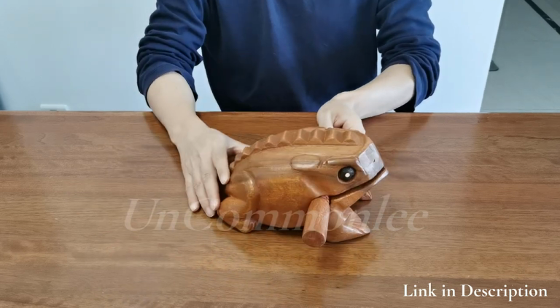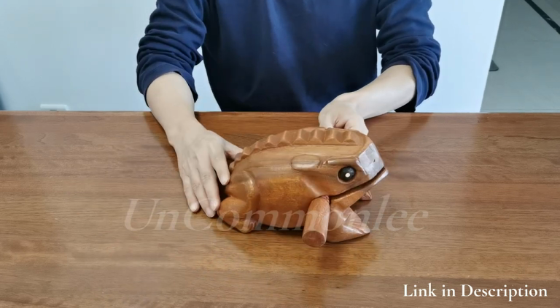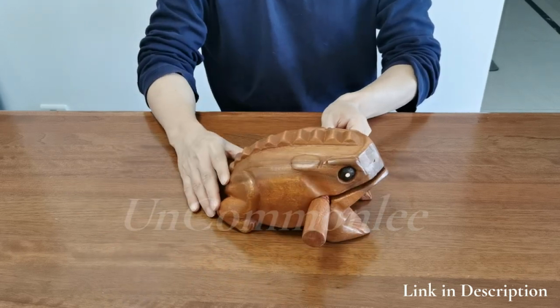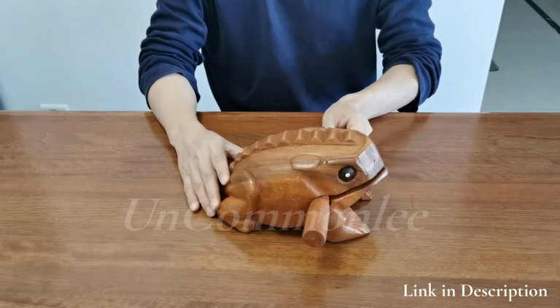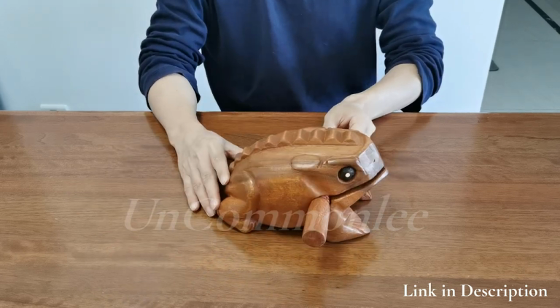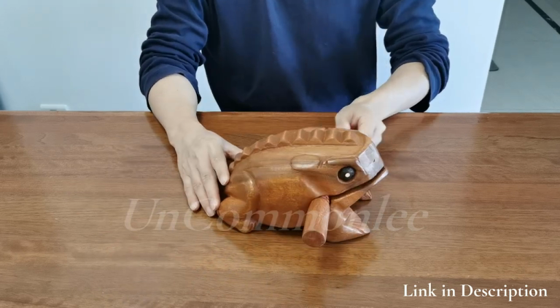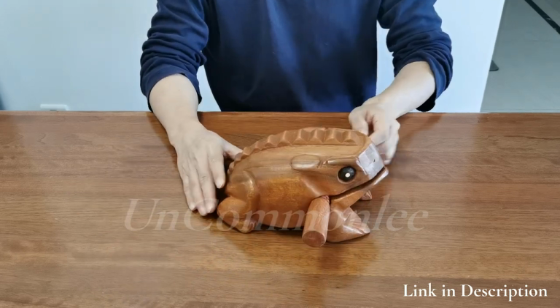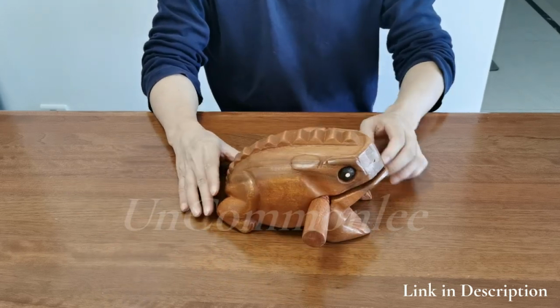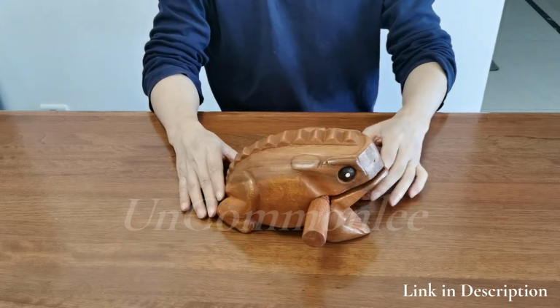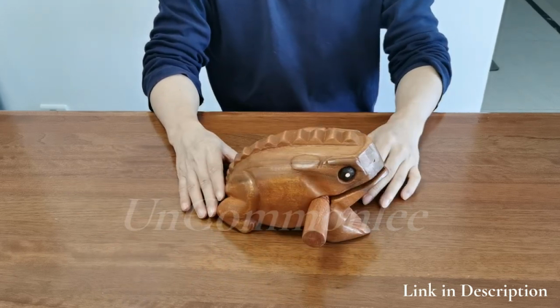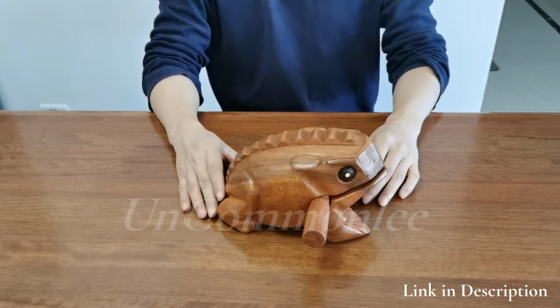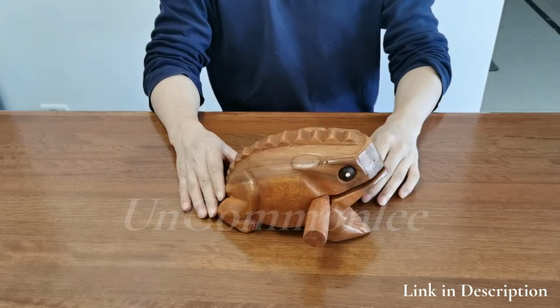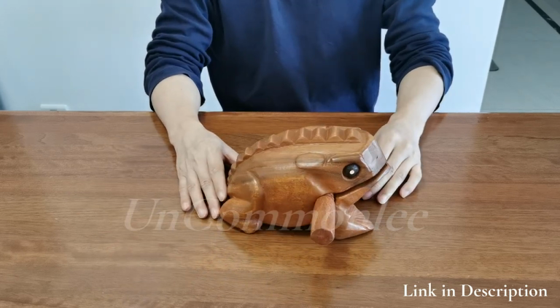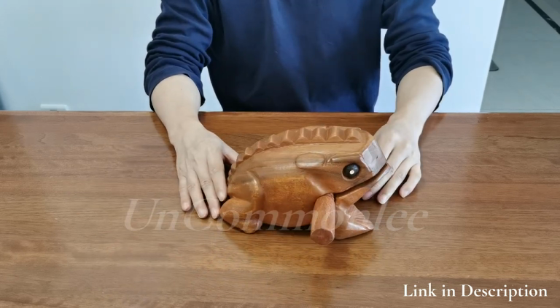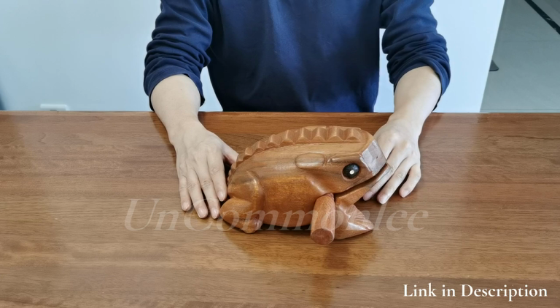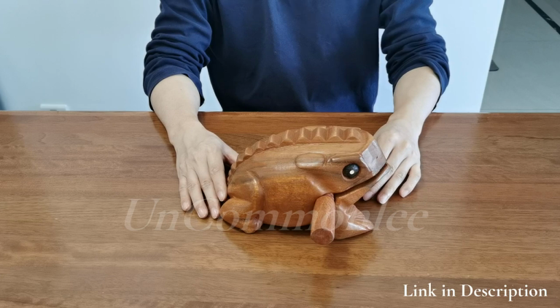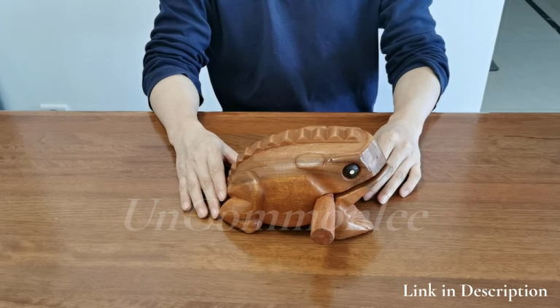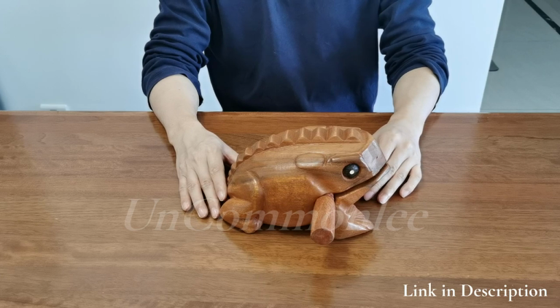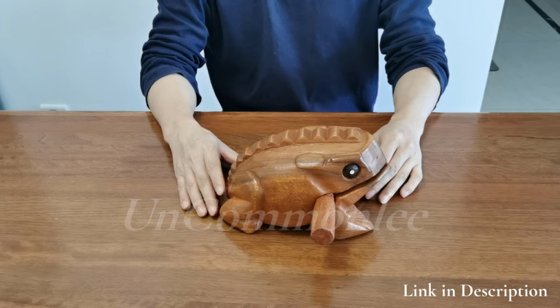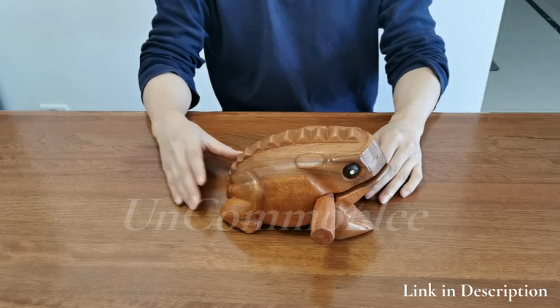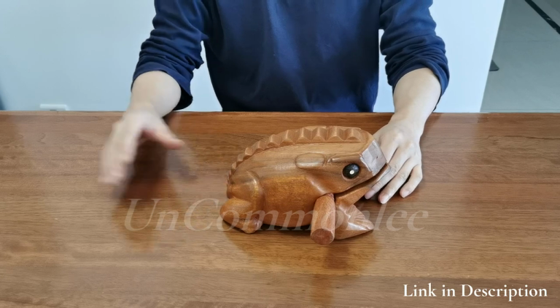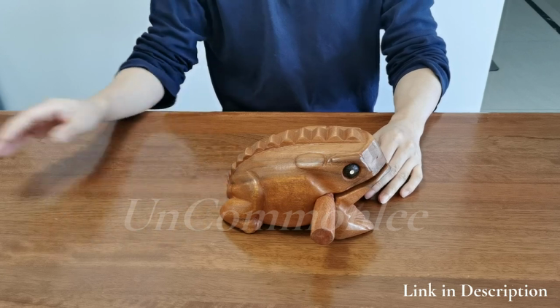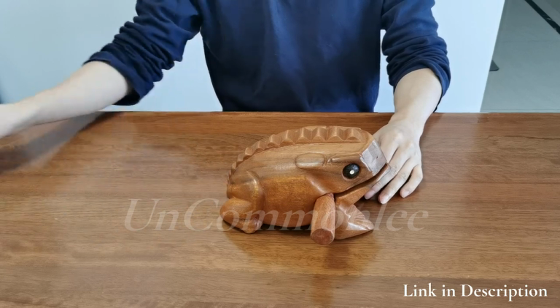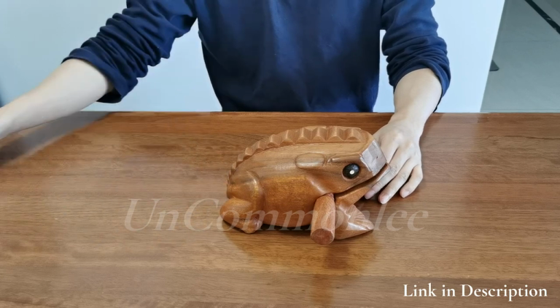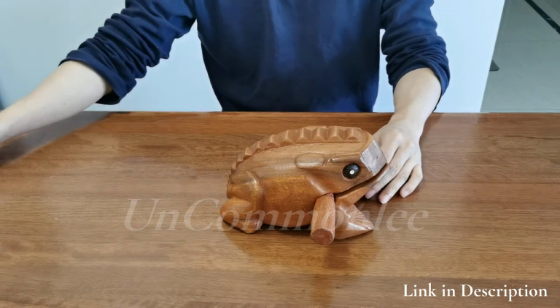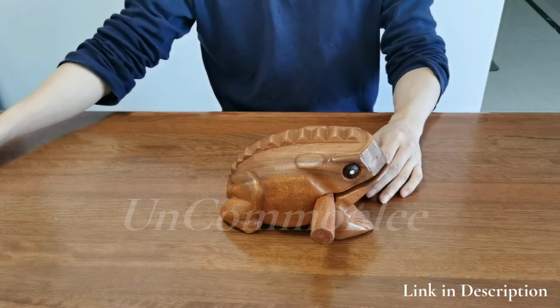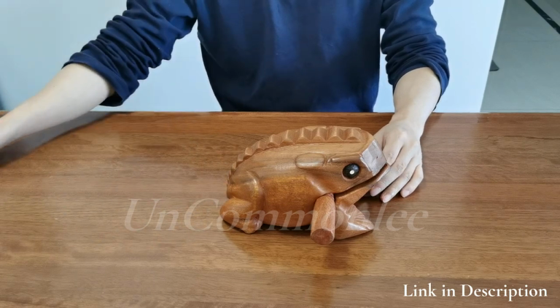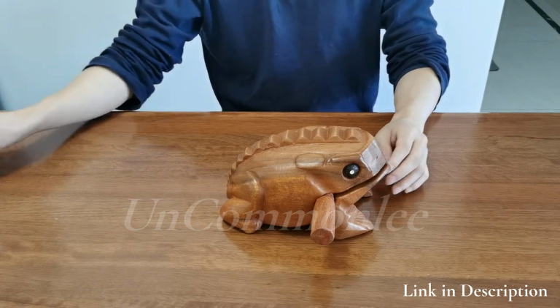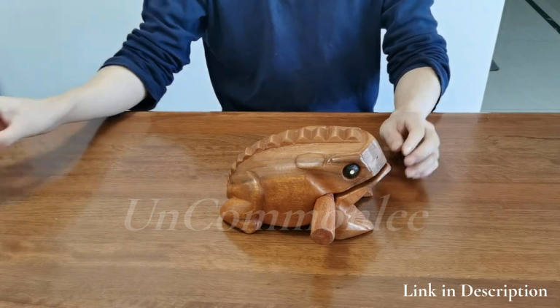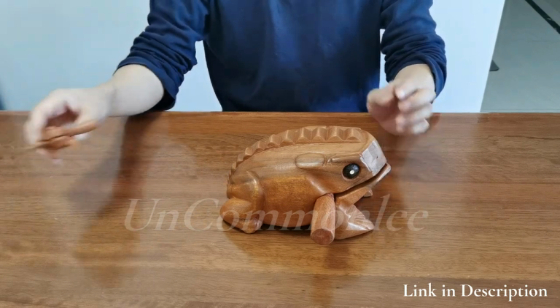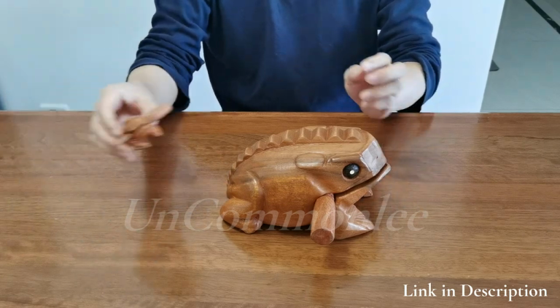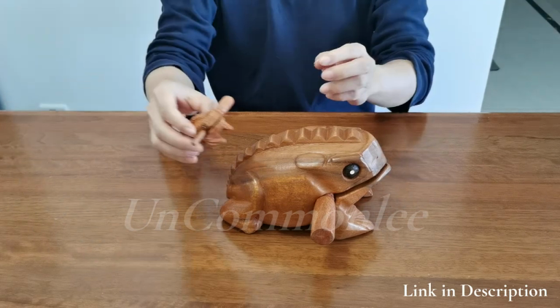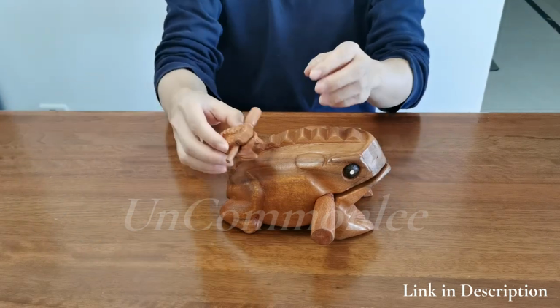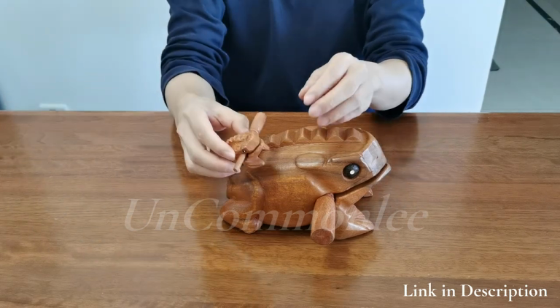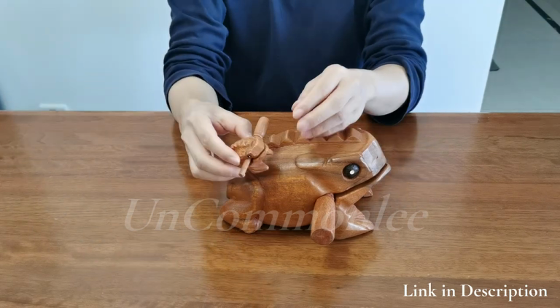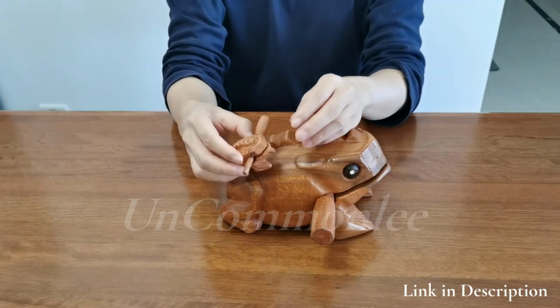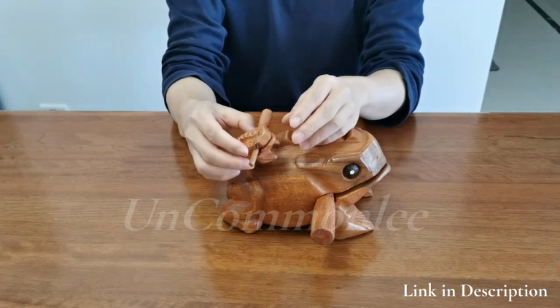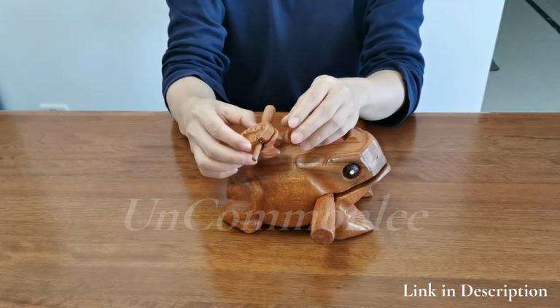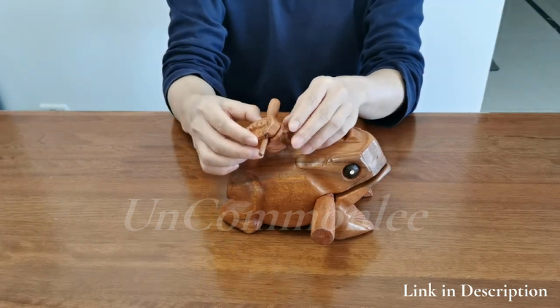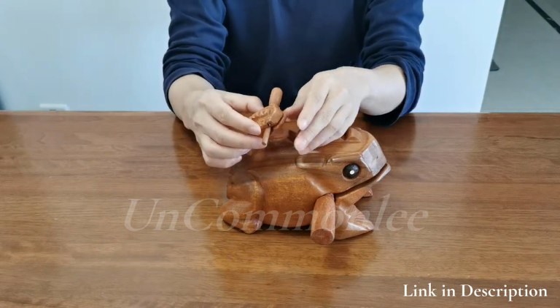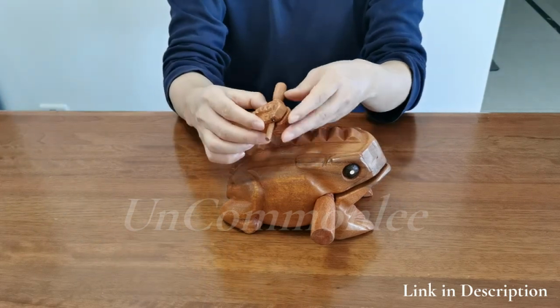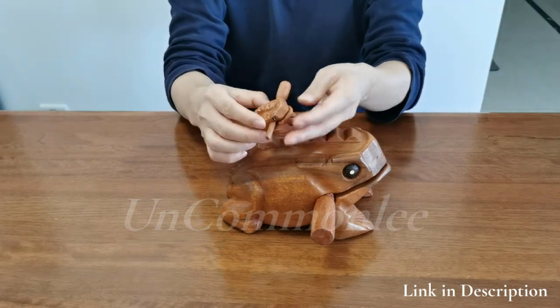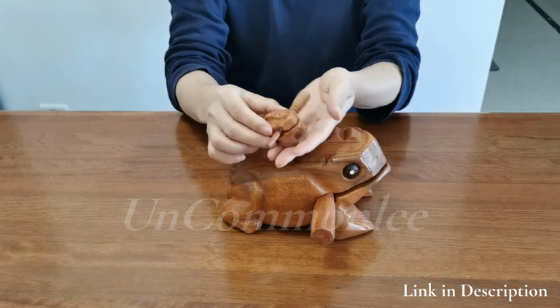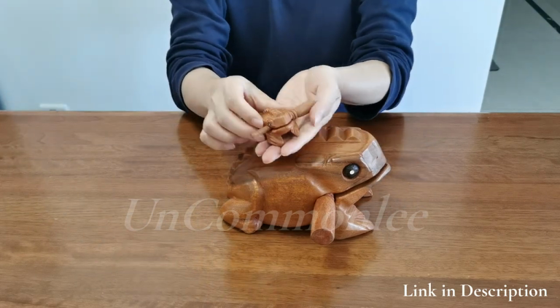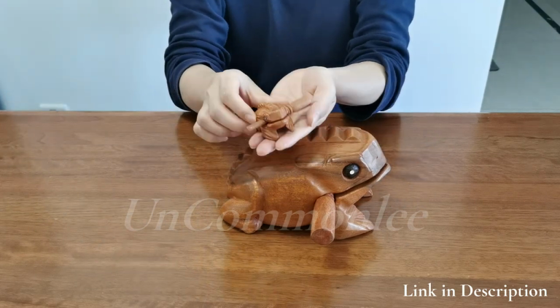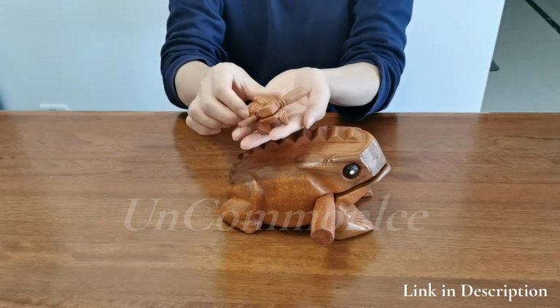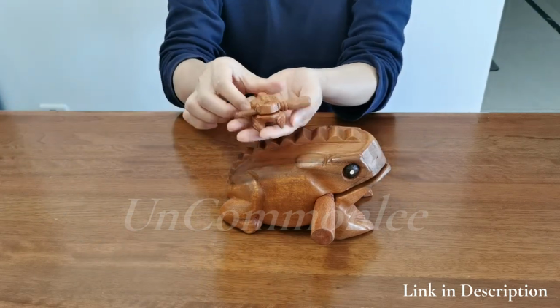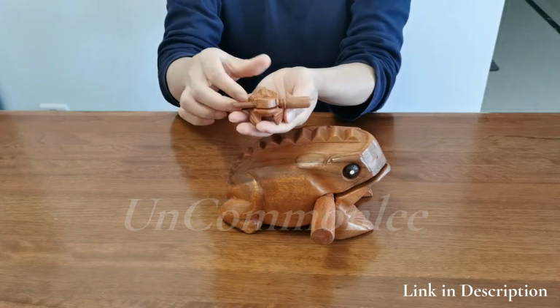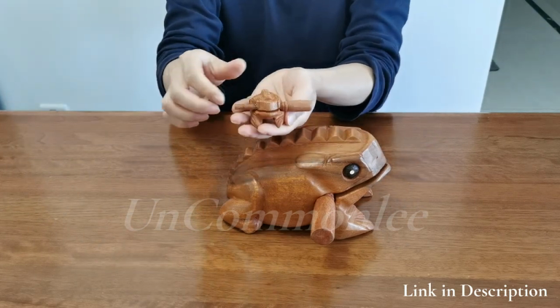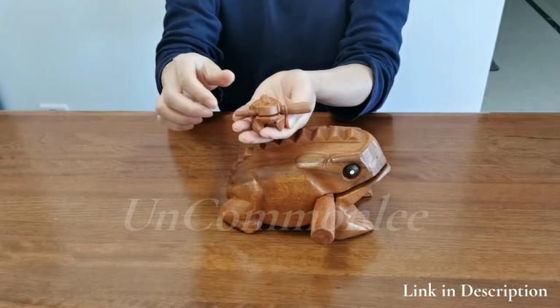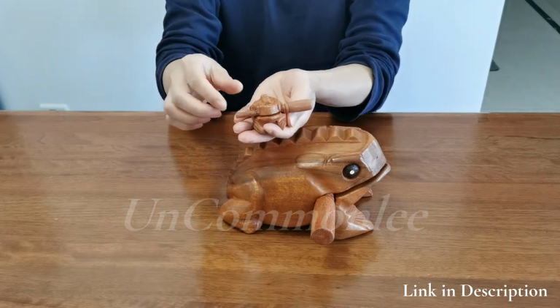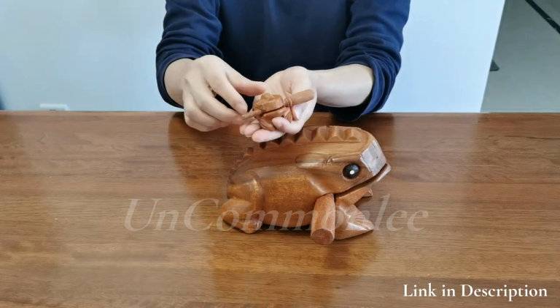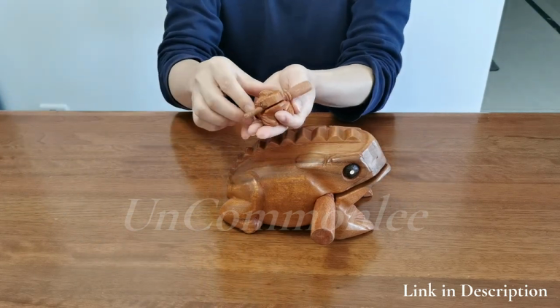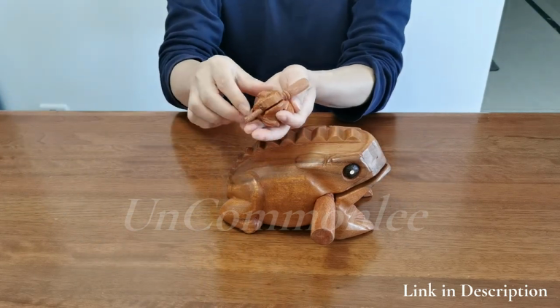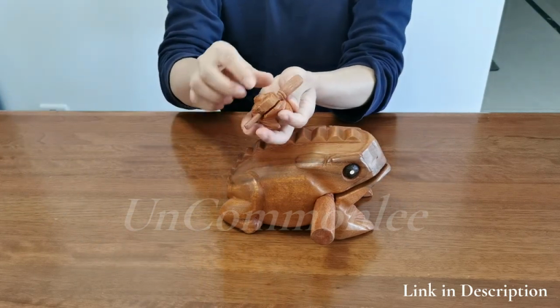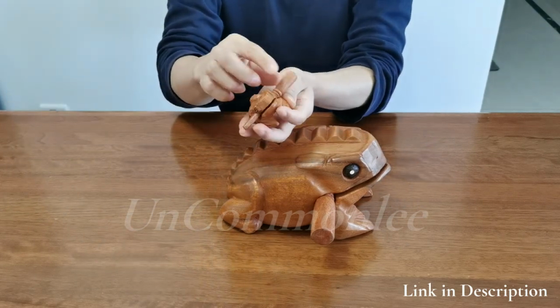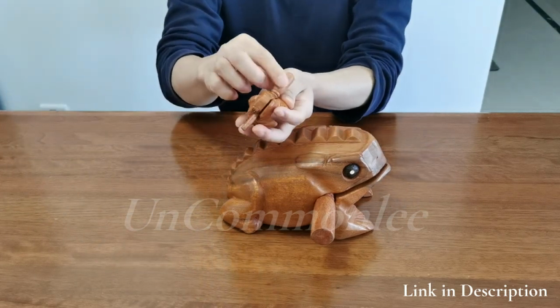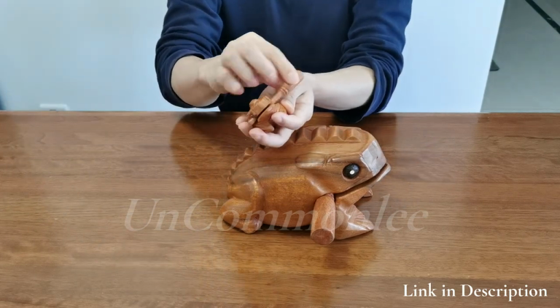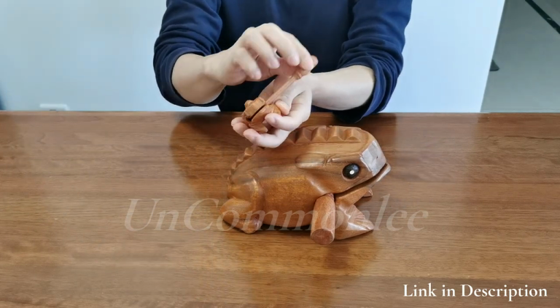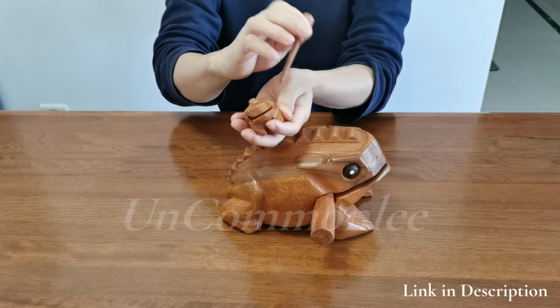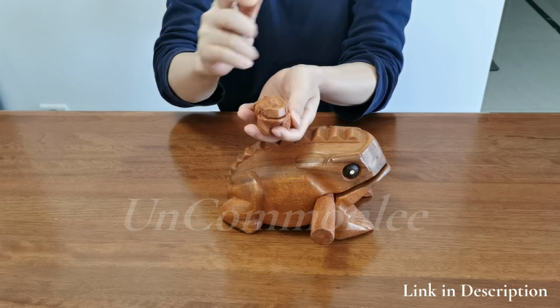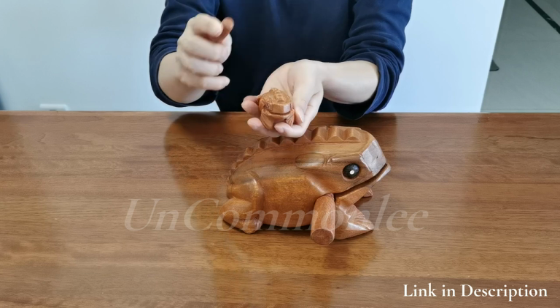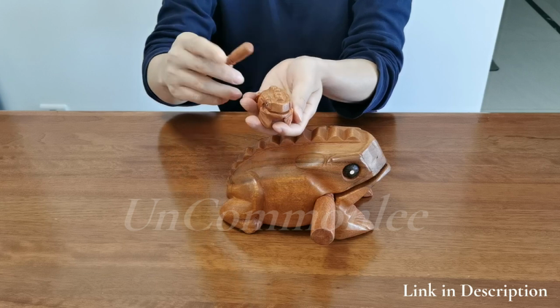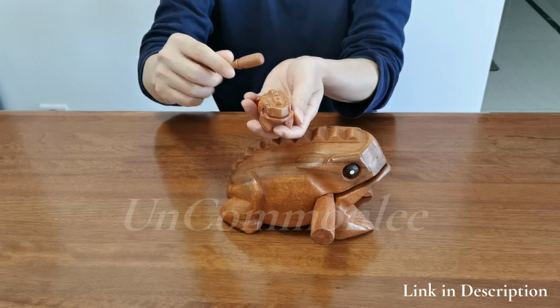It can be regarded as a cool wooden gift and funny birthday gift for family, colleagues, teenagers, and others — it will make the receiver surprised by its funny sound.